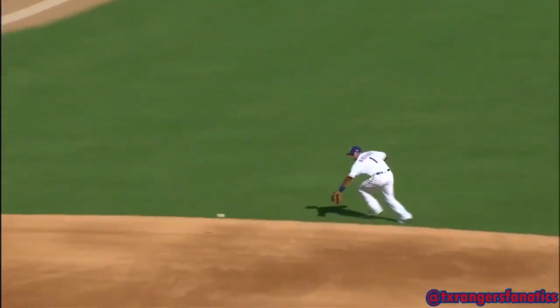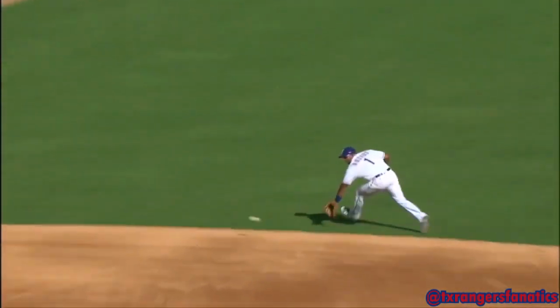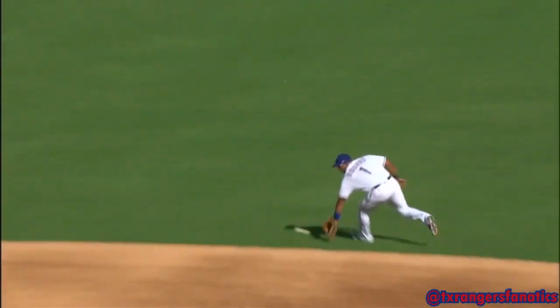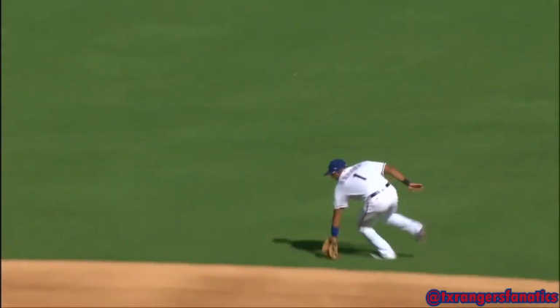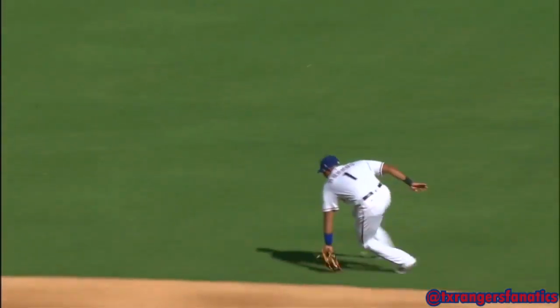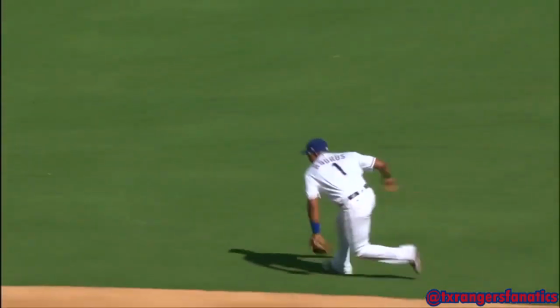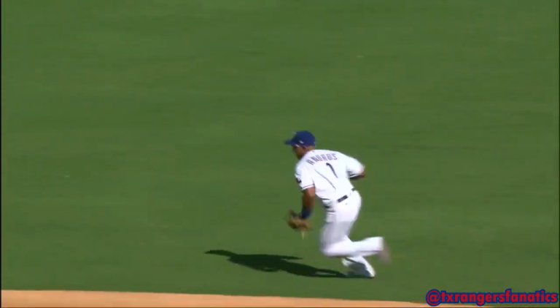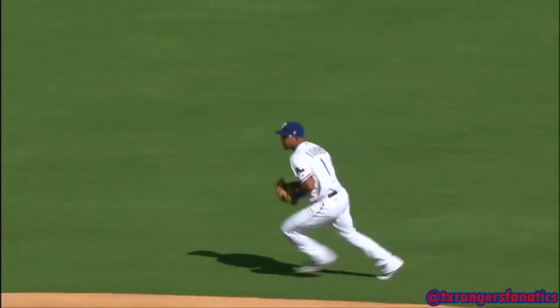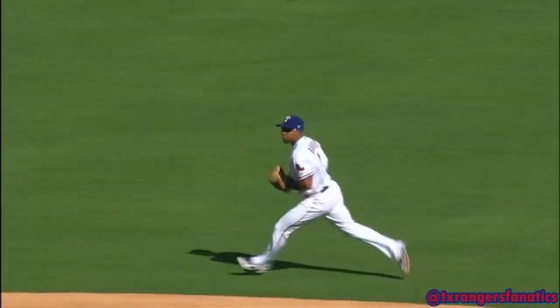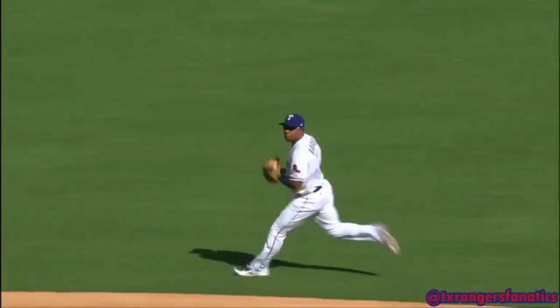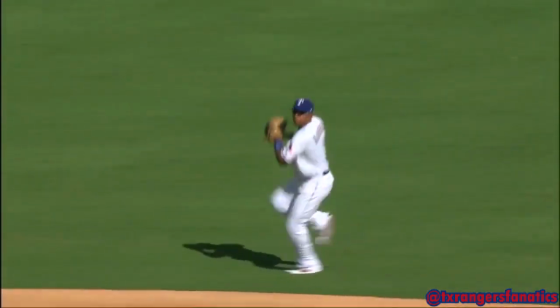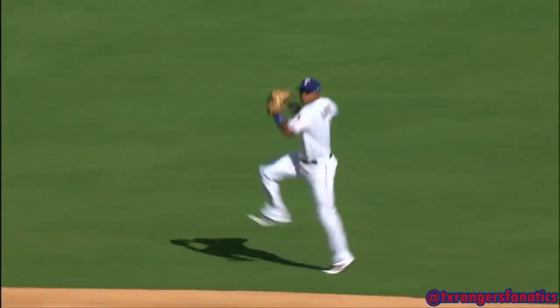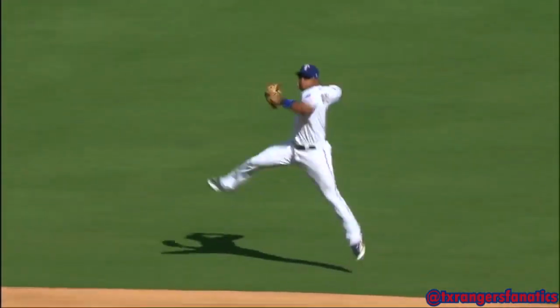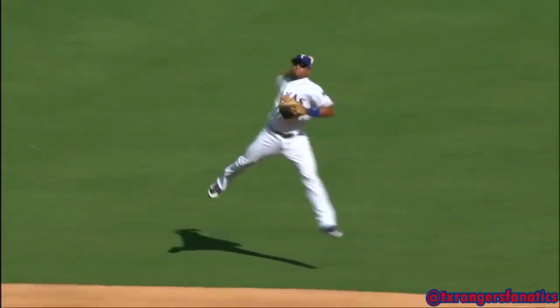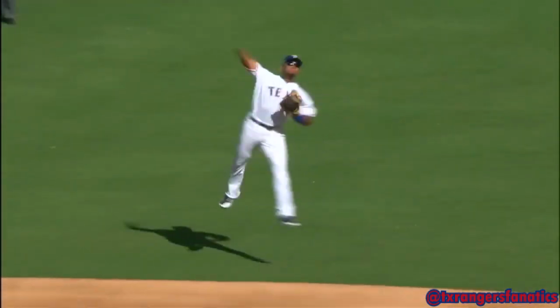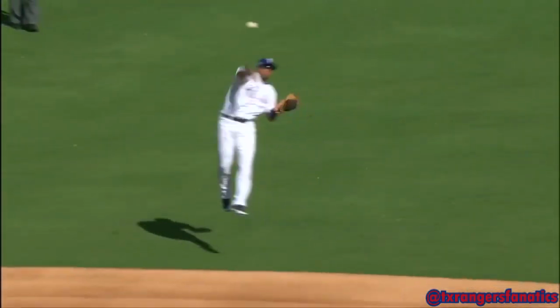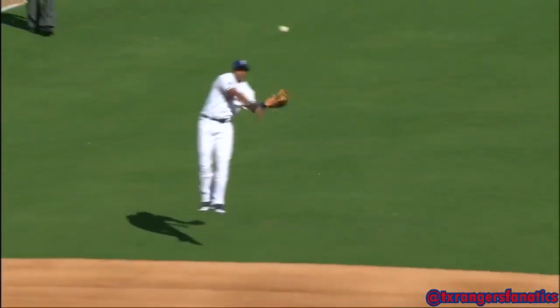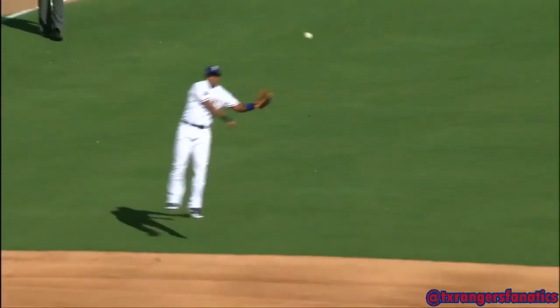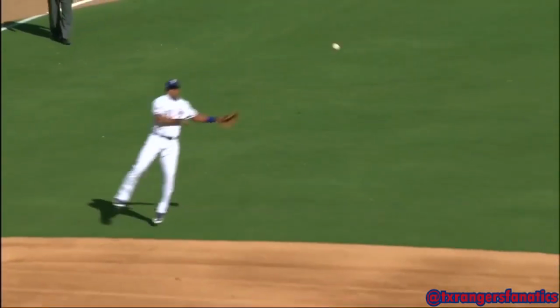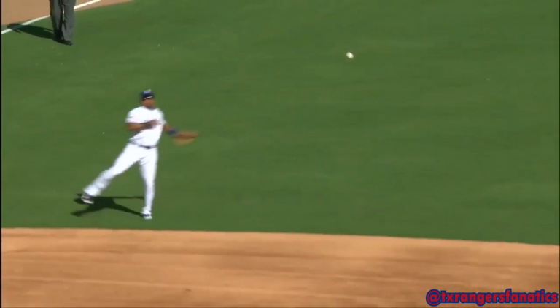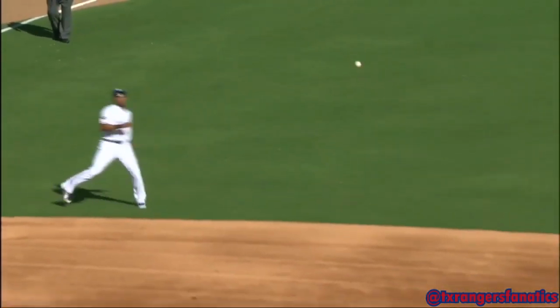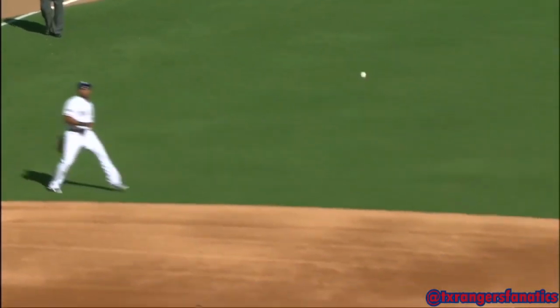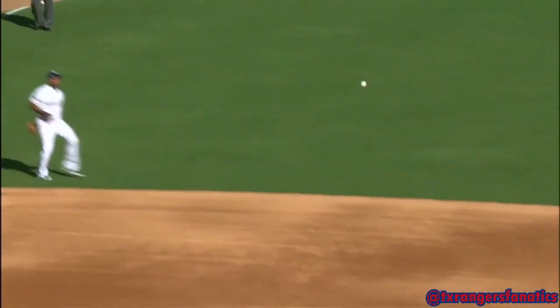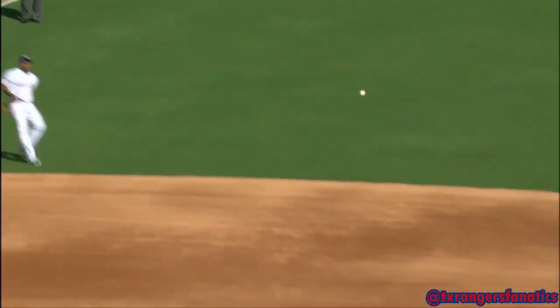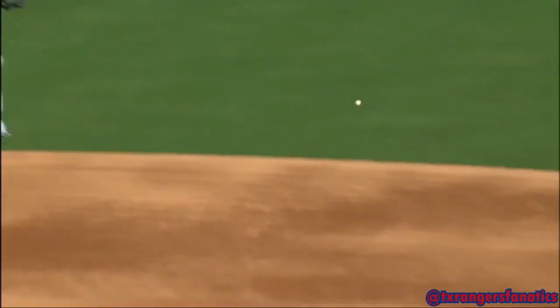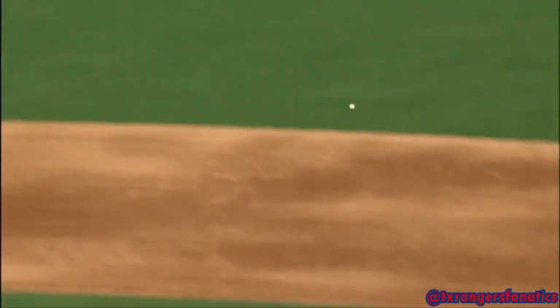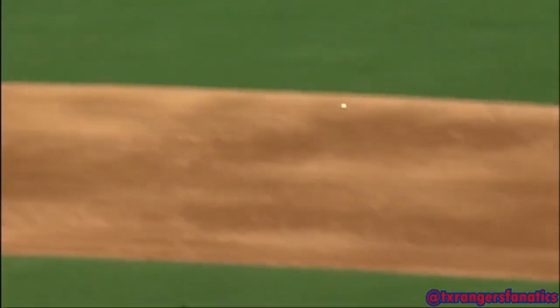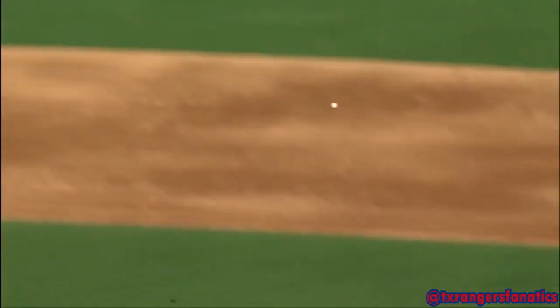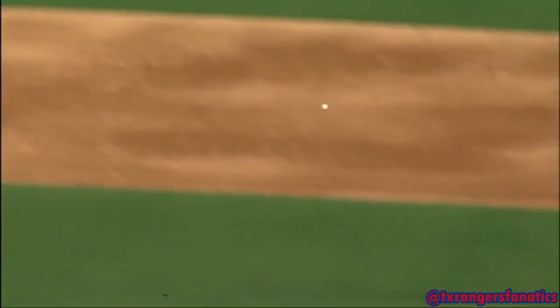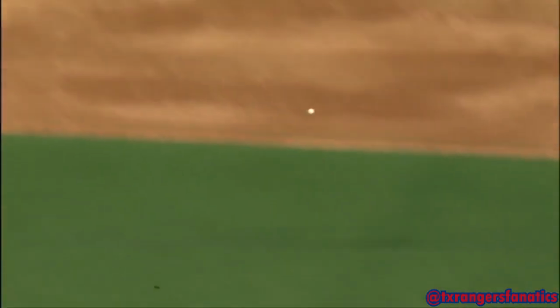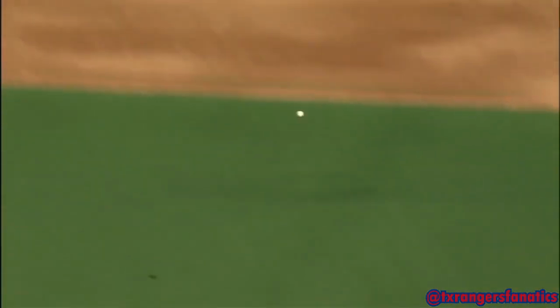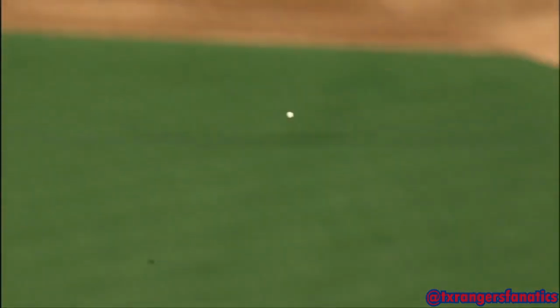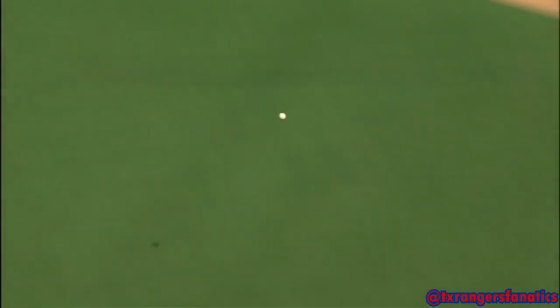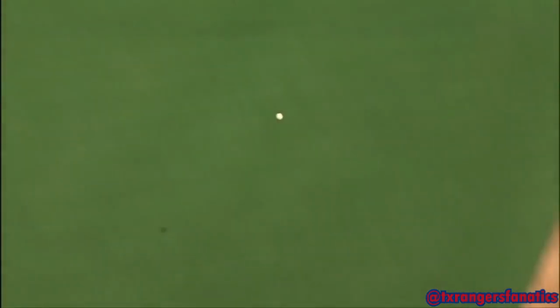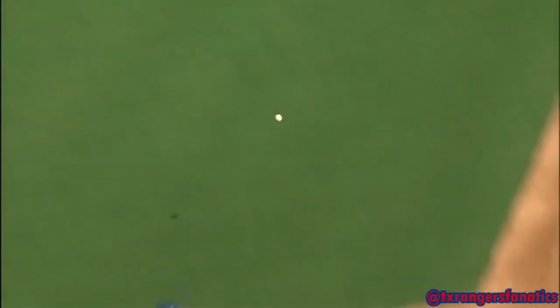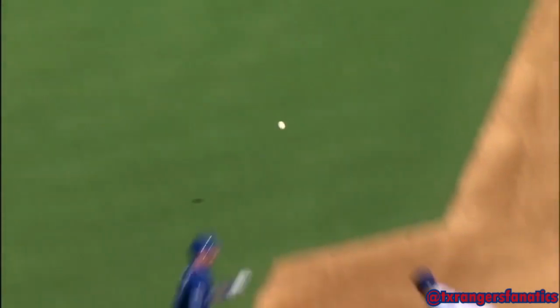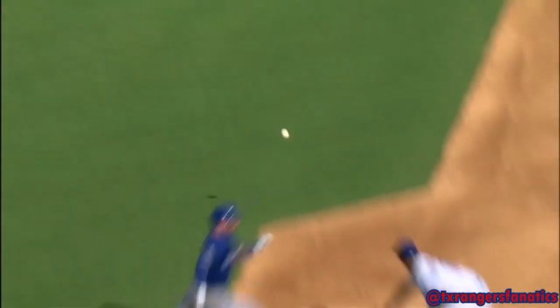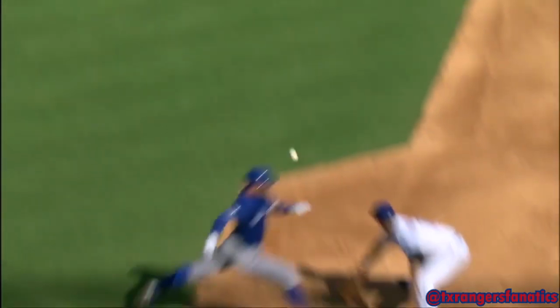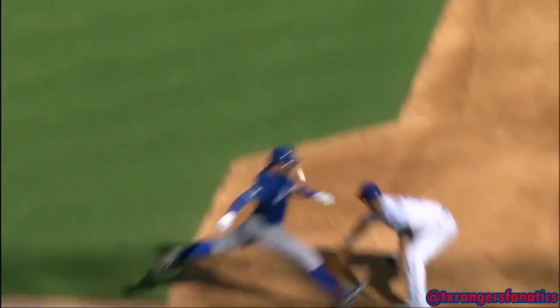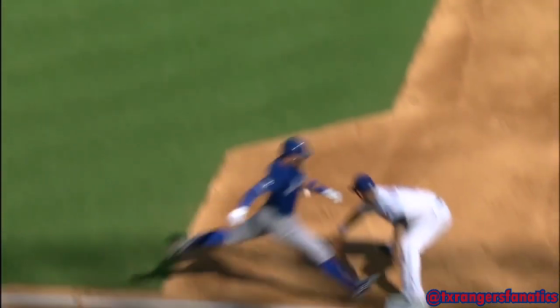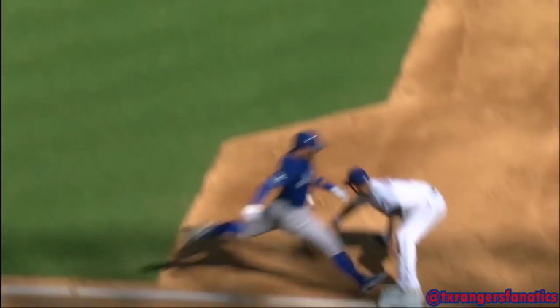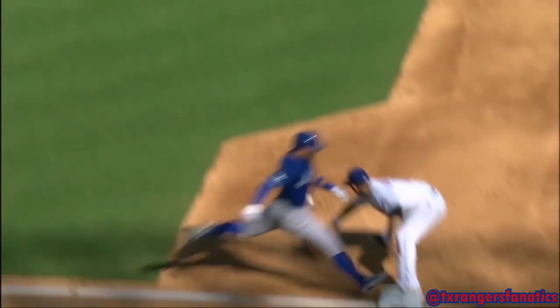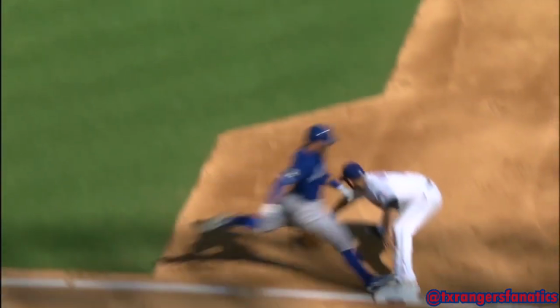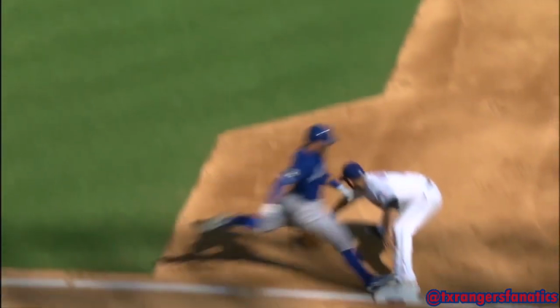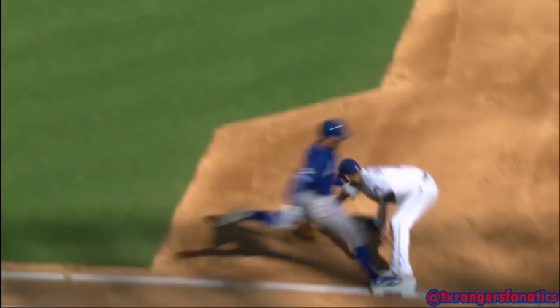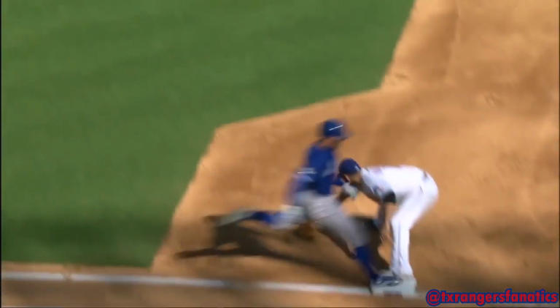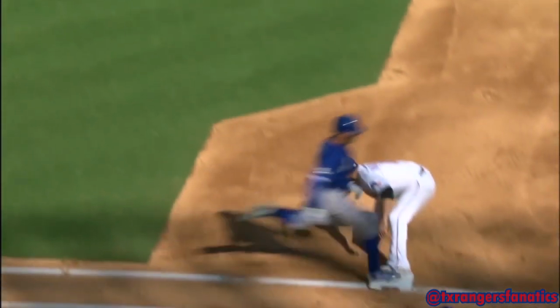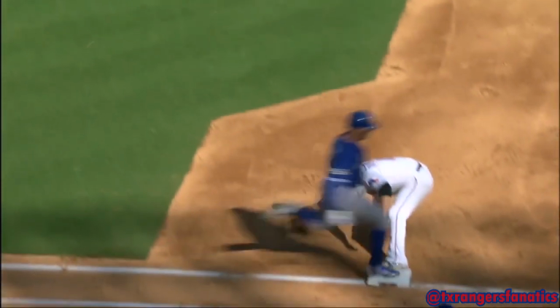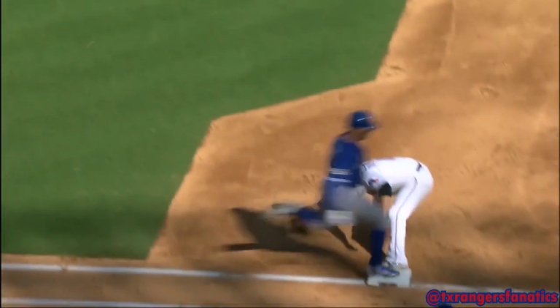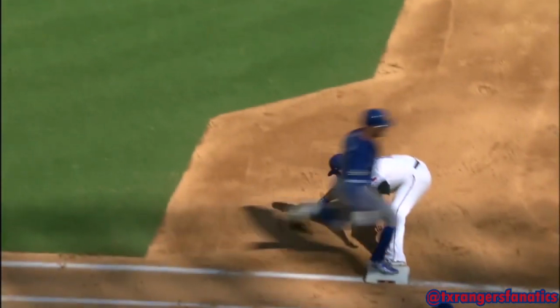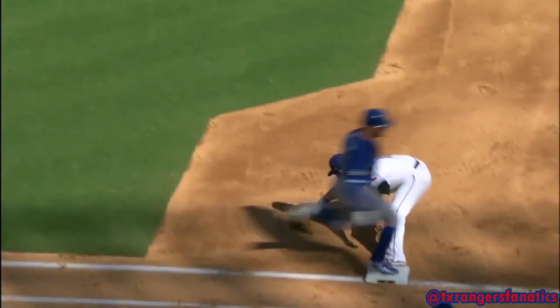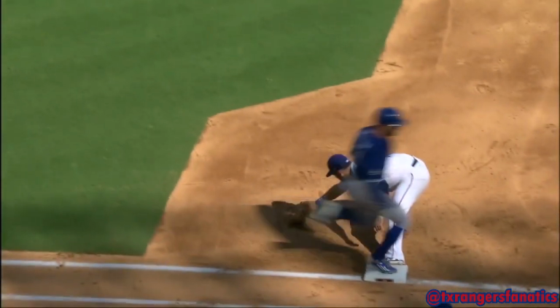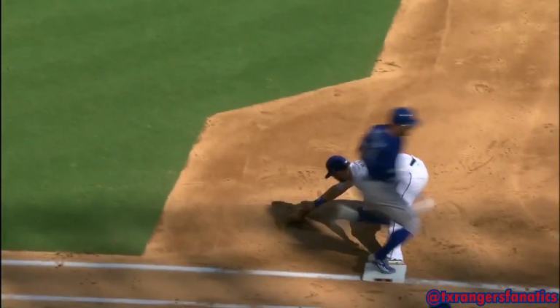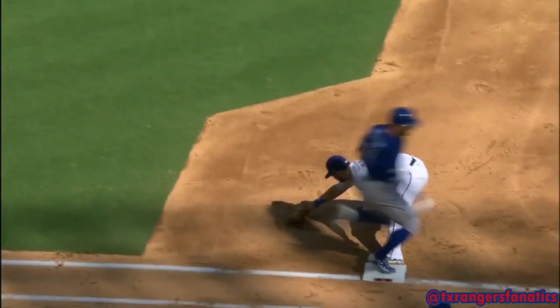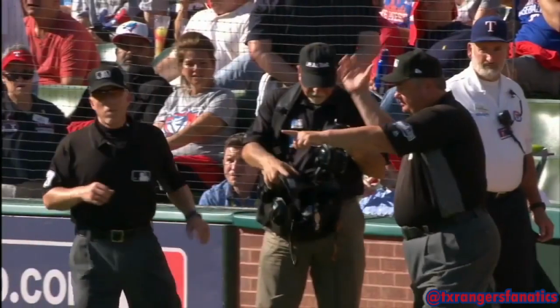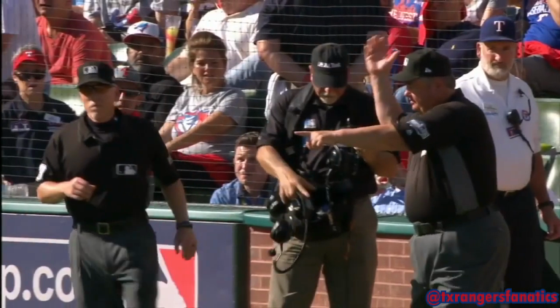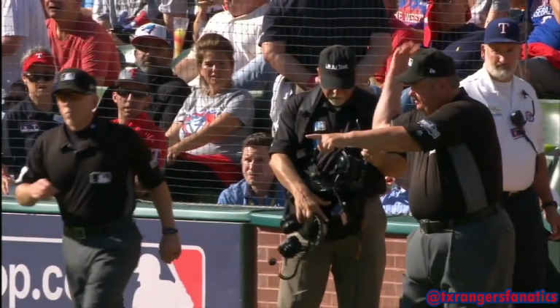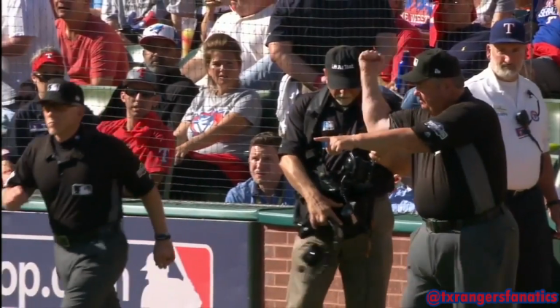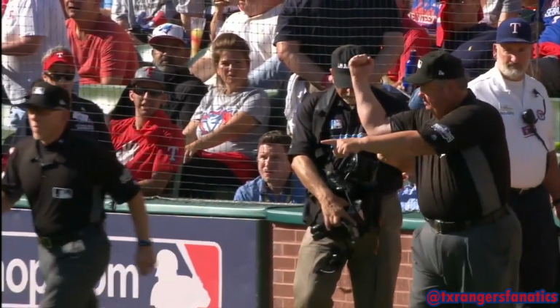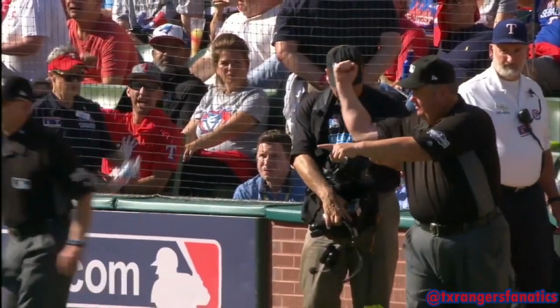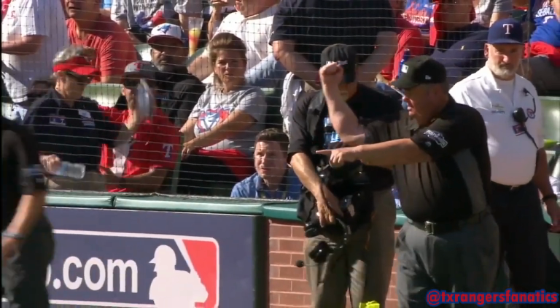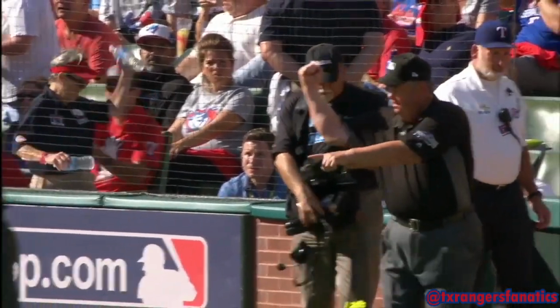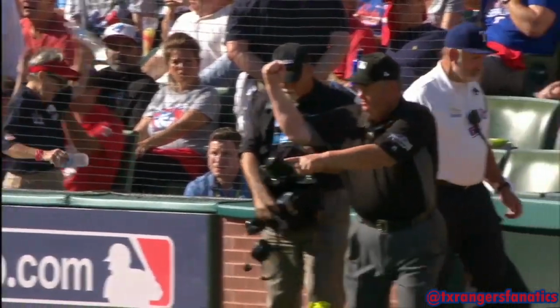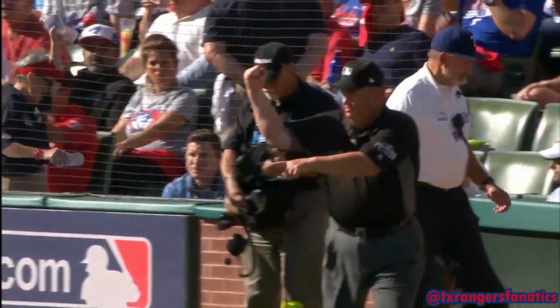They will certainly take a look at this, but what a play. And what do we have? Out.